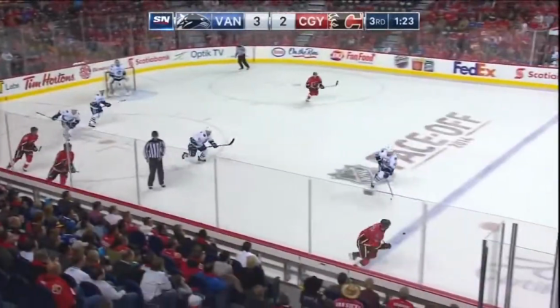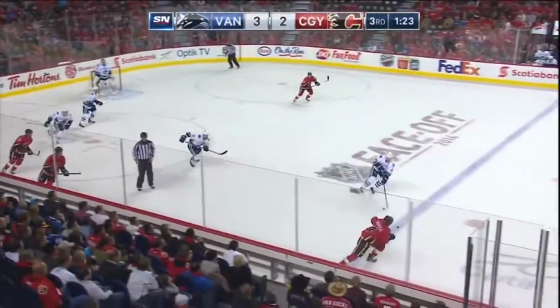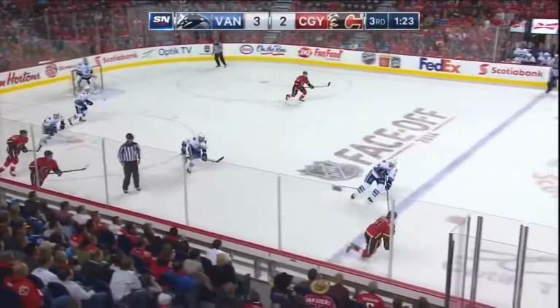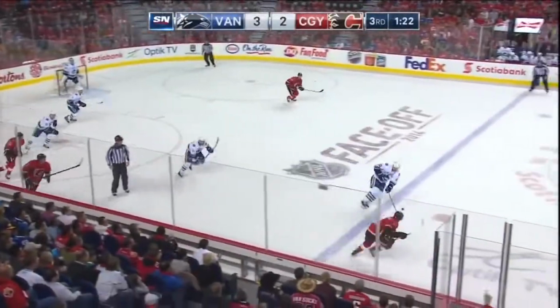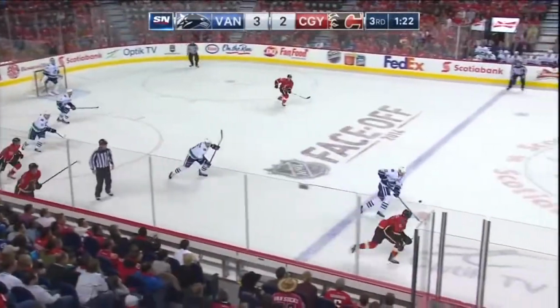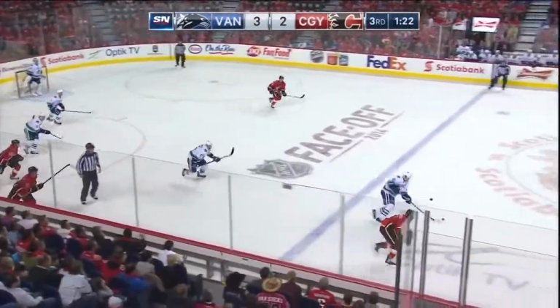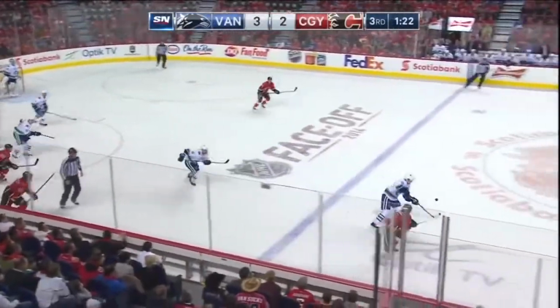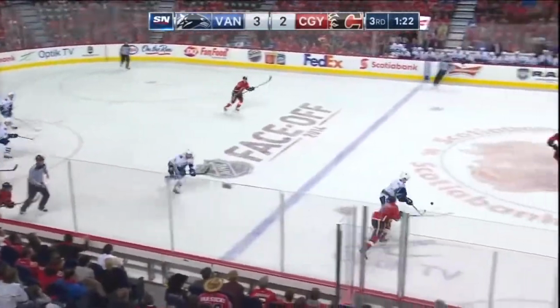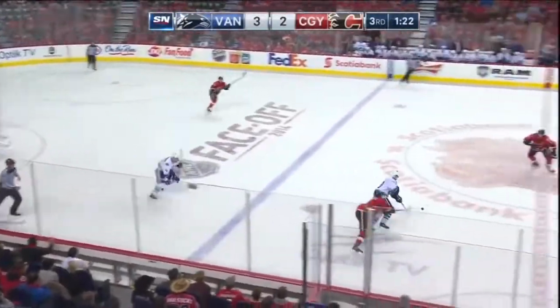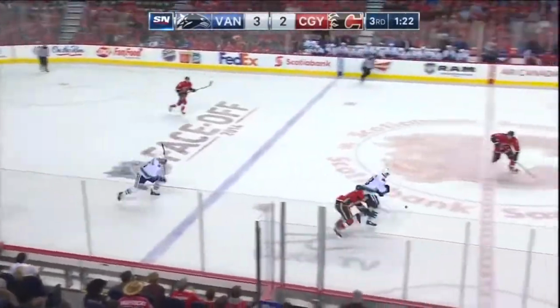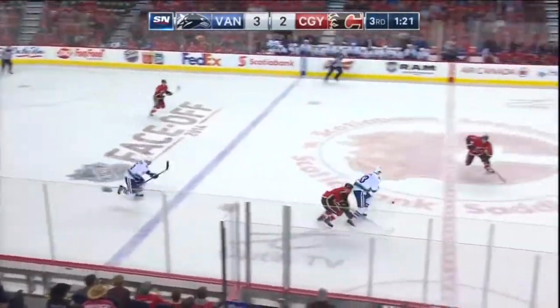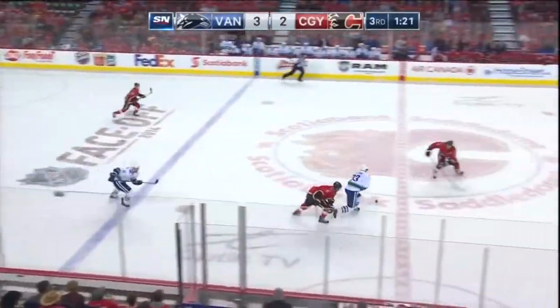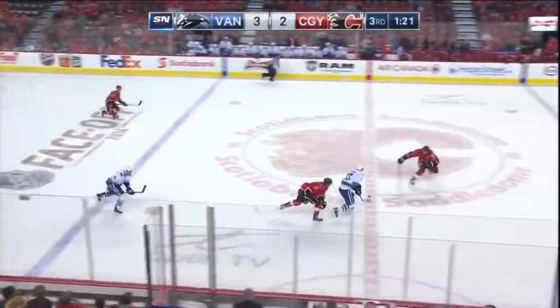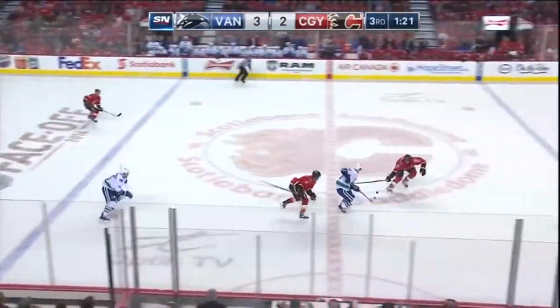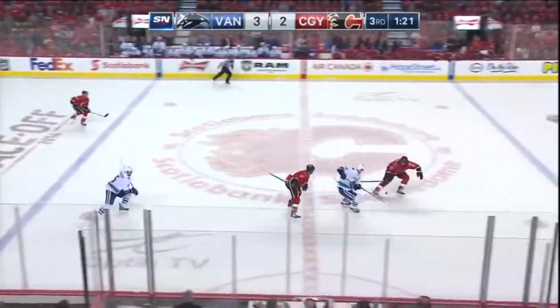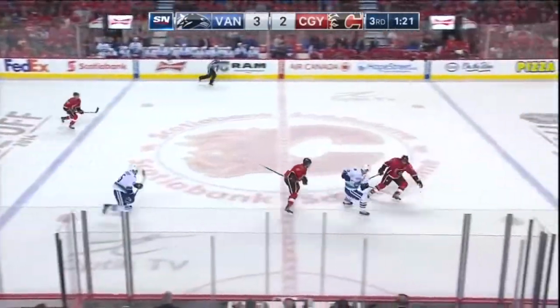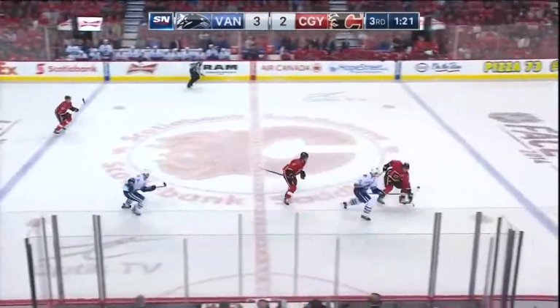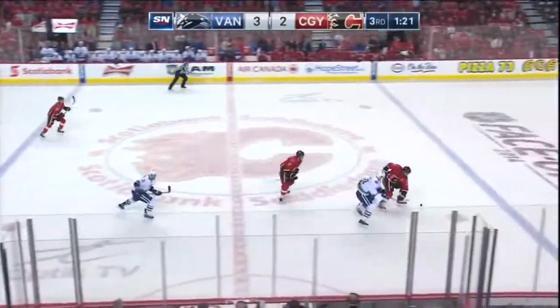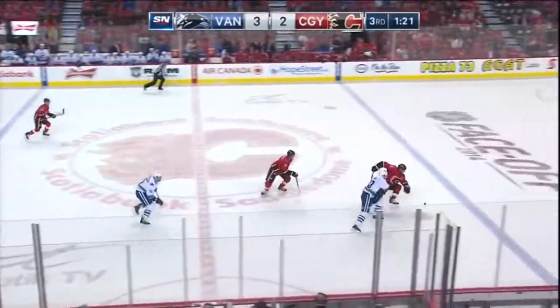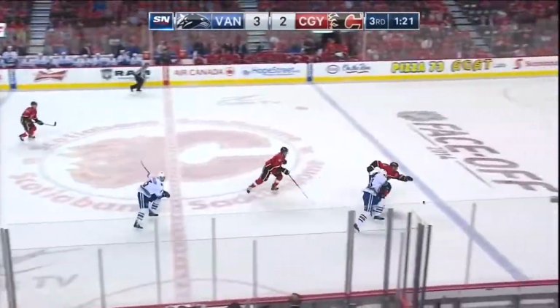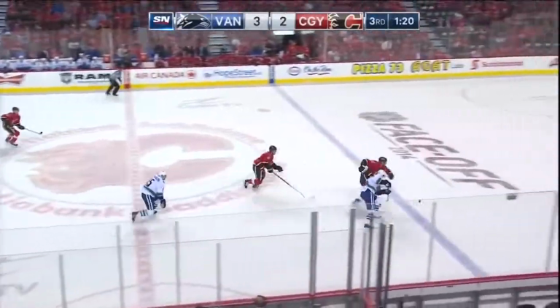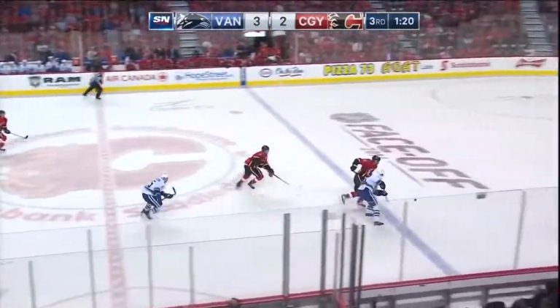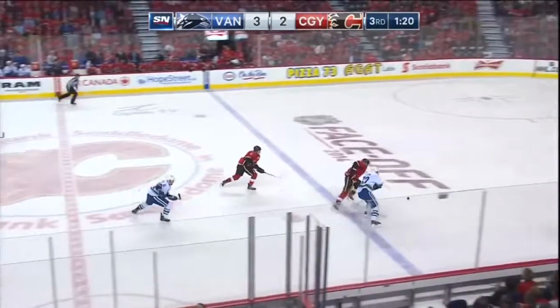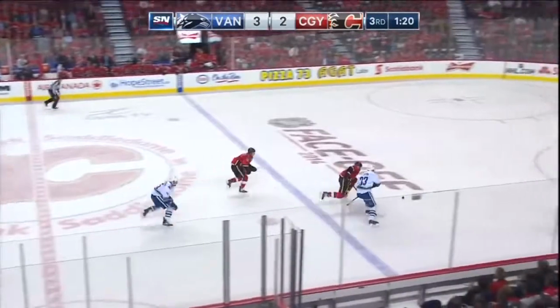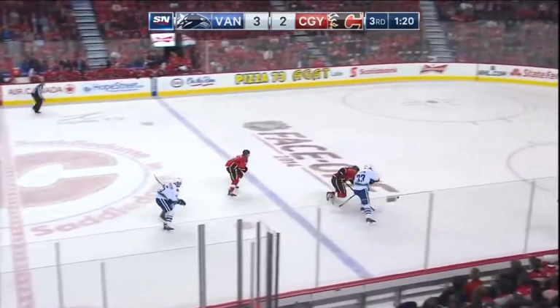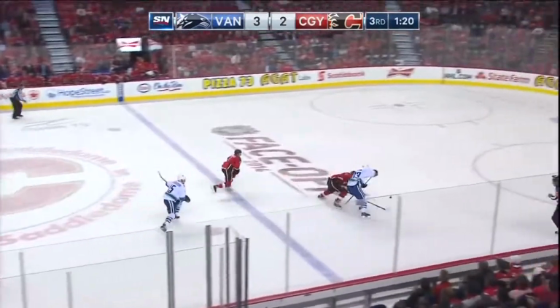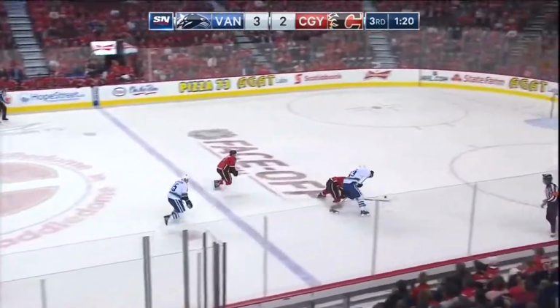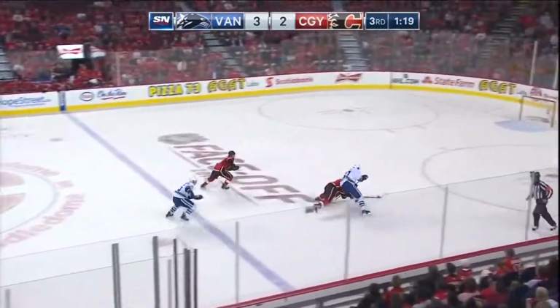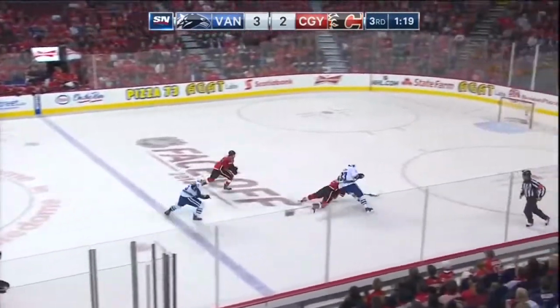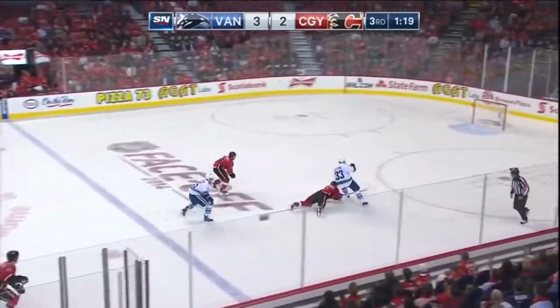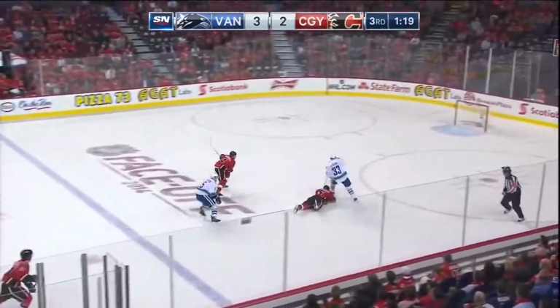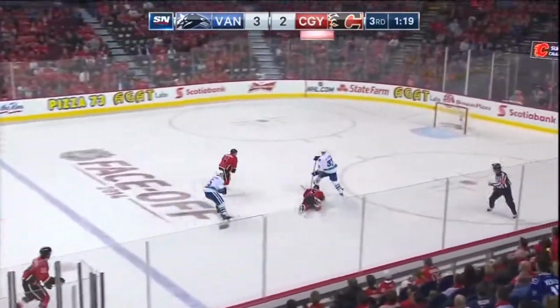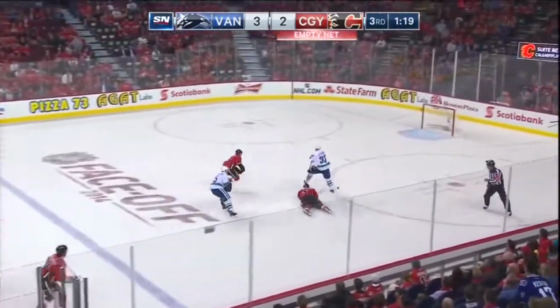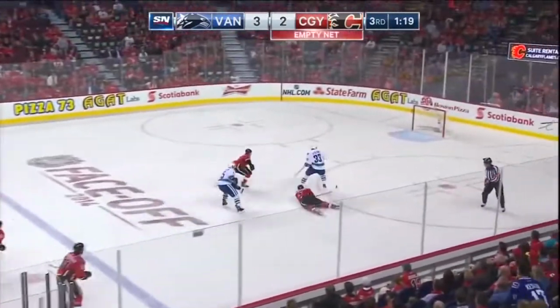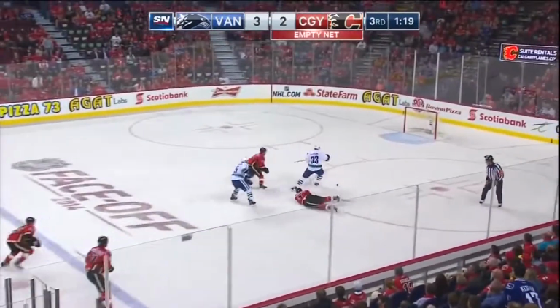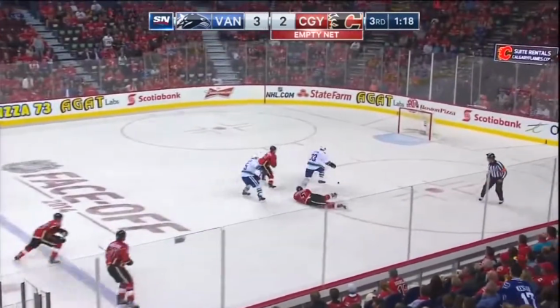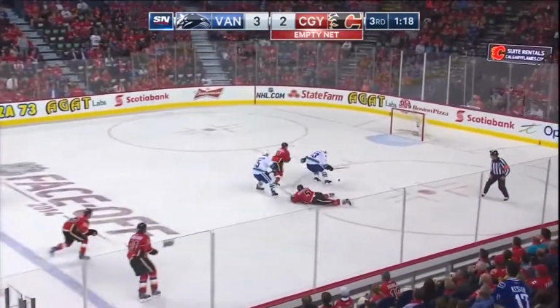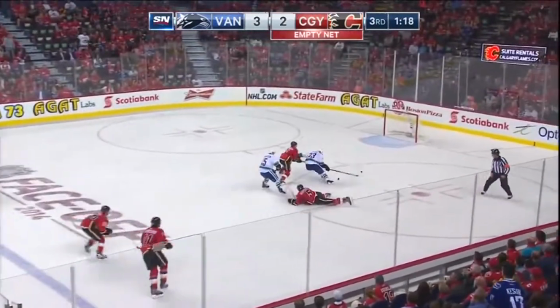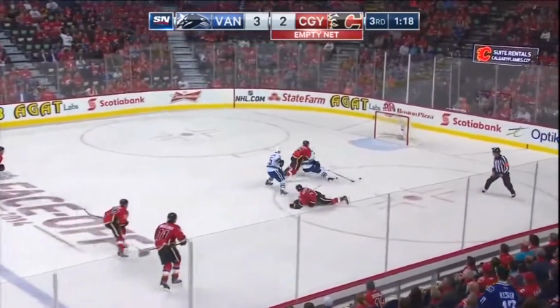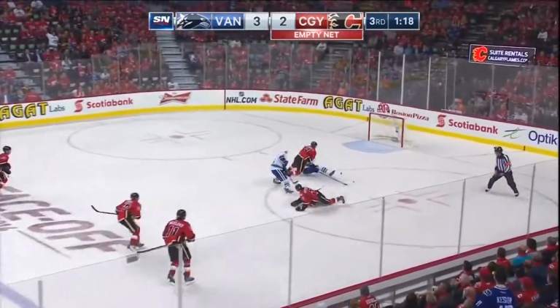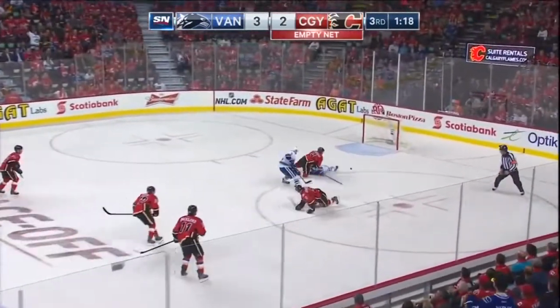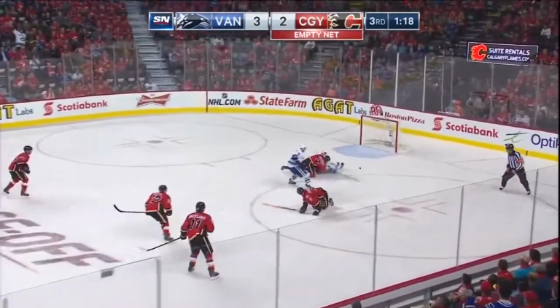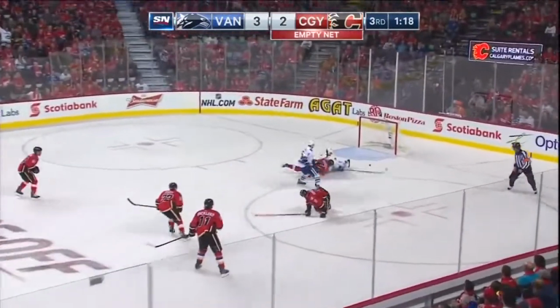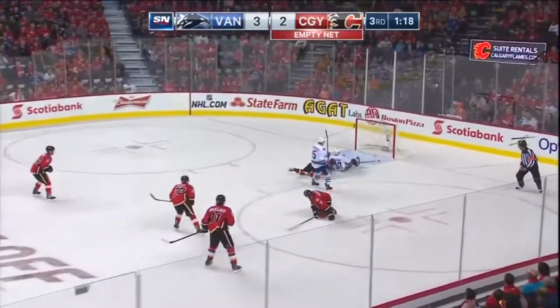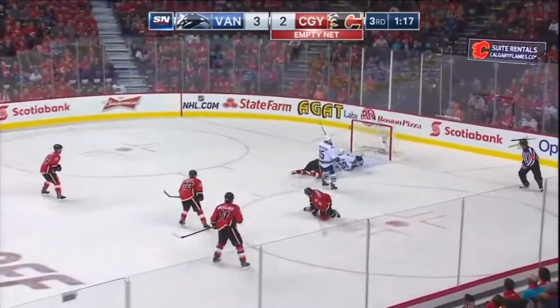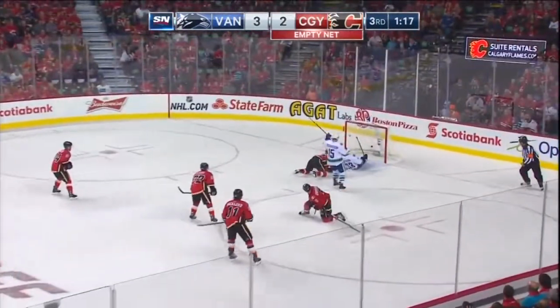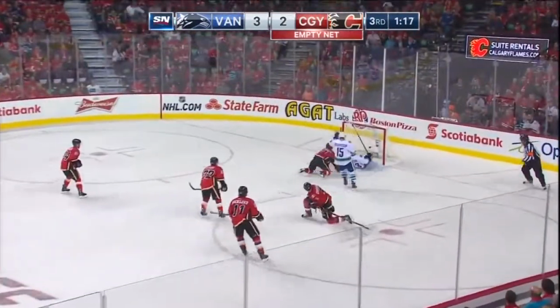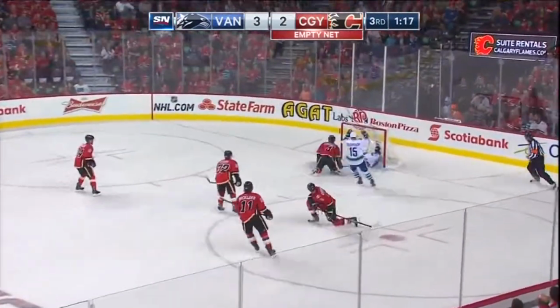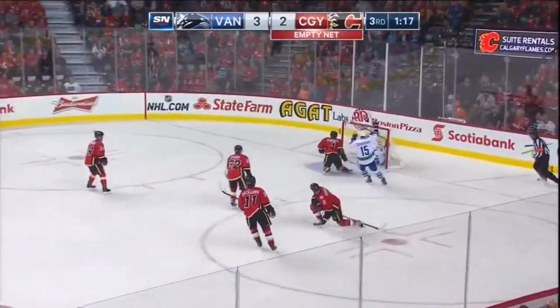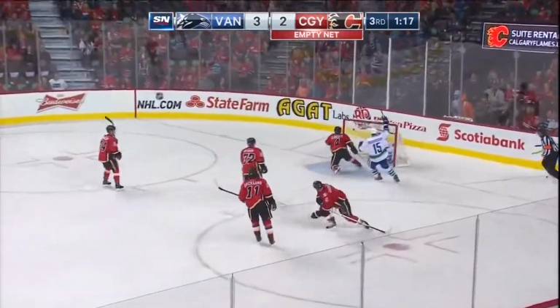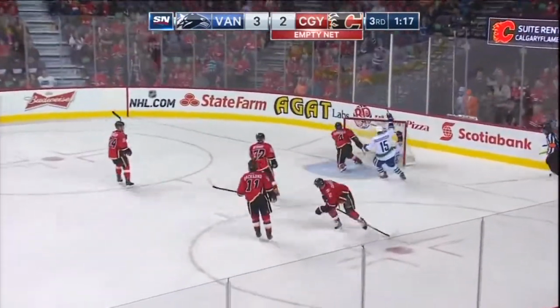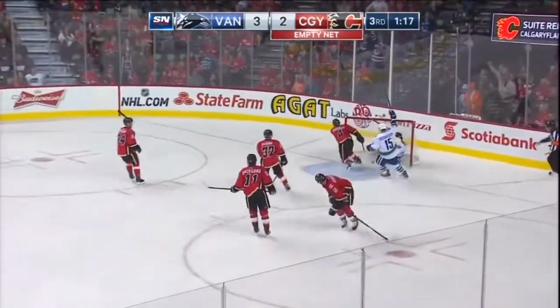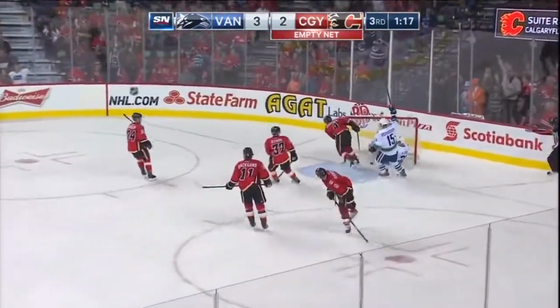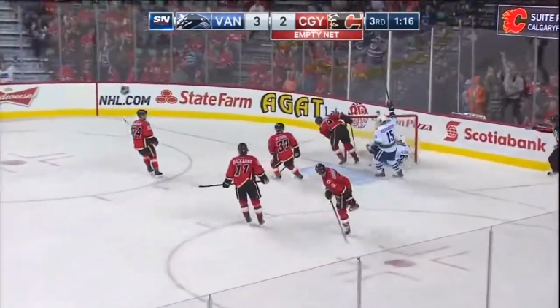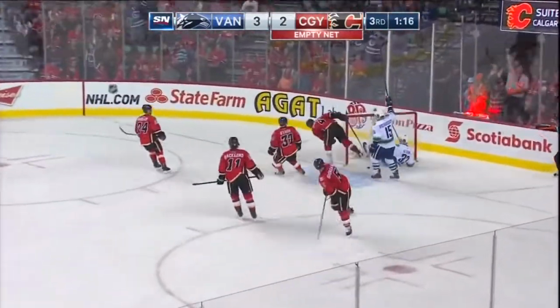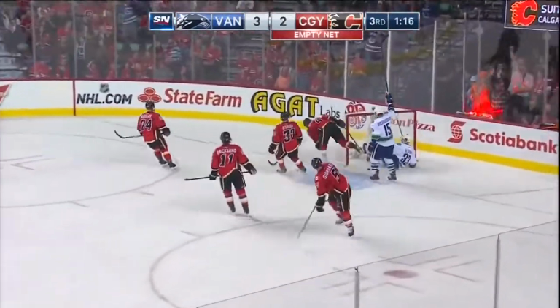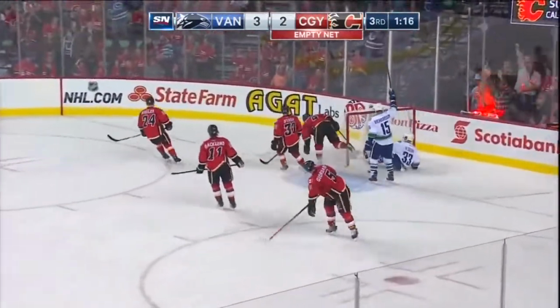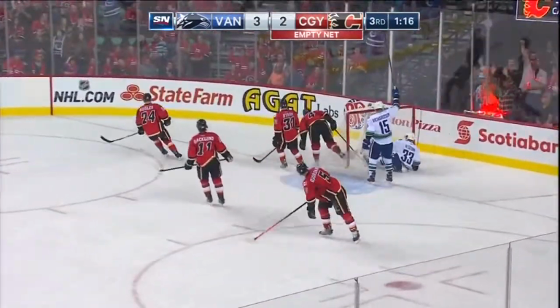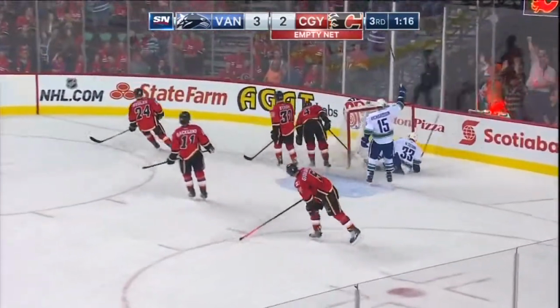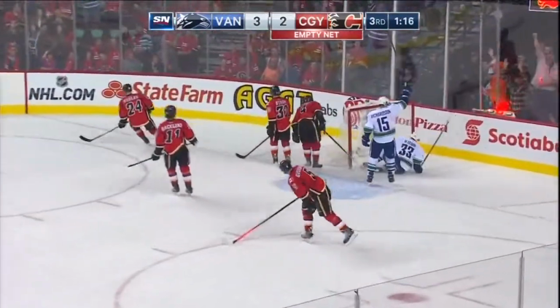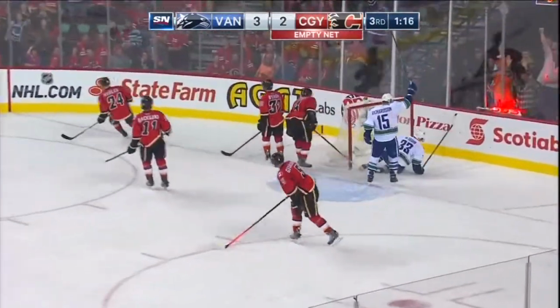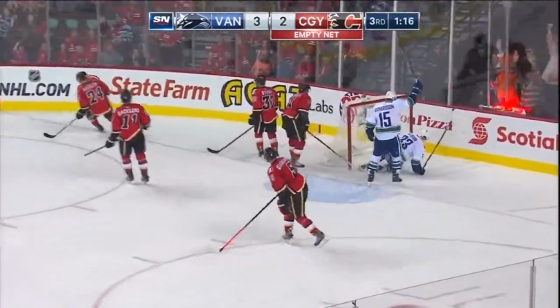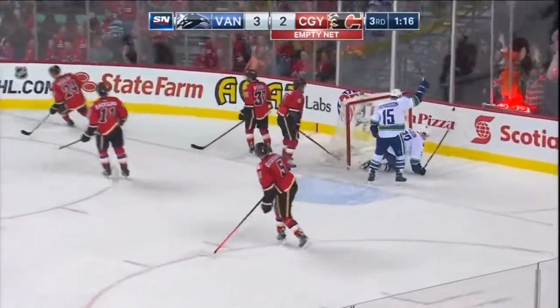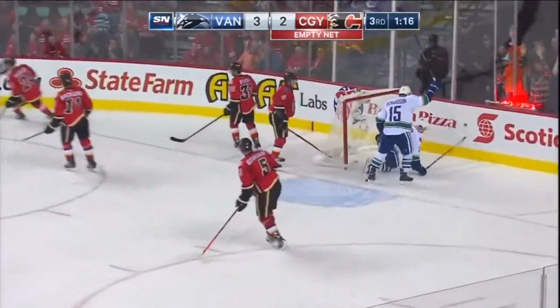Buck comes back at the line. Knocked down. Henrik Sedin with an empty net to shoot at — oh, he got it! He got it!